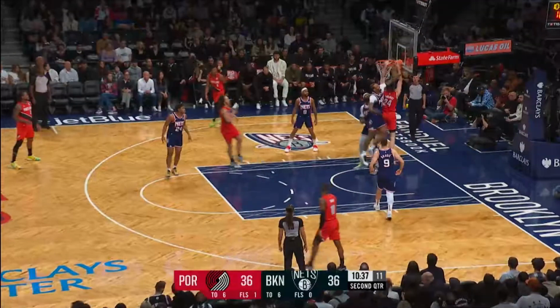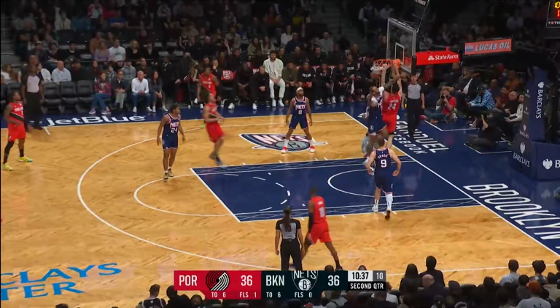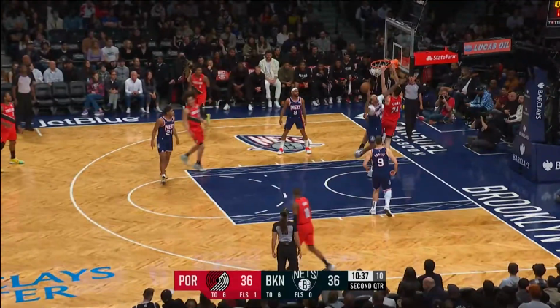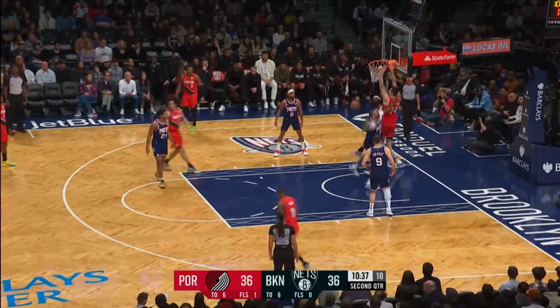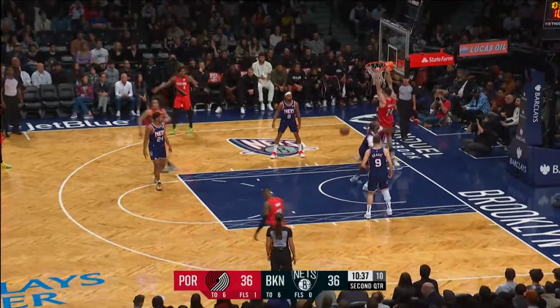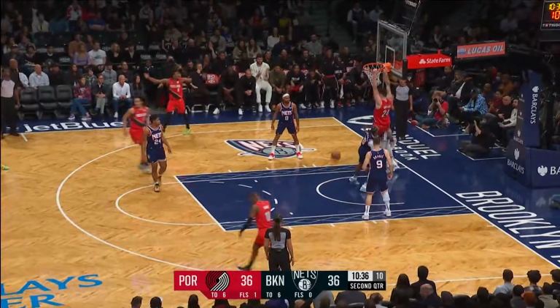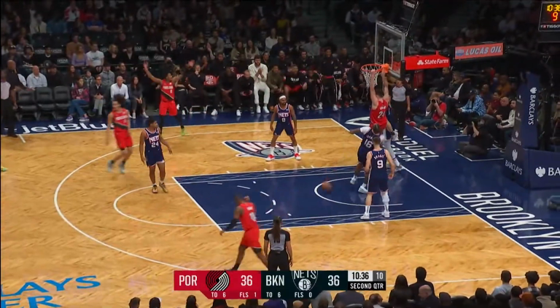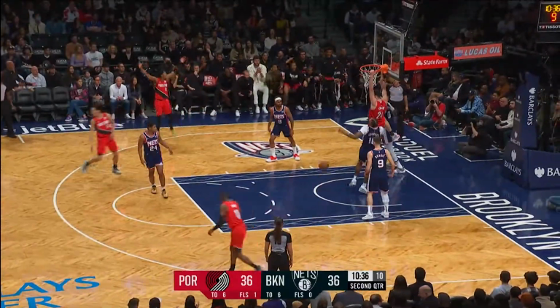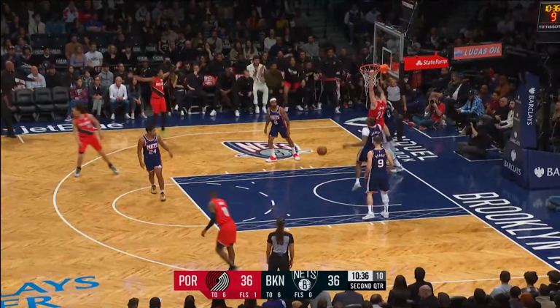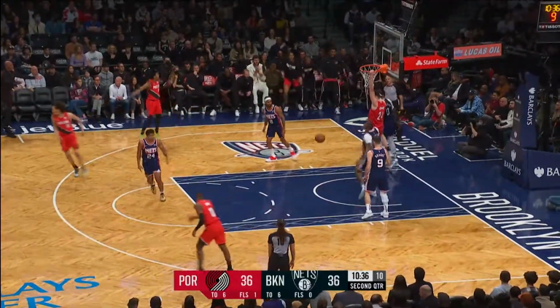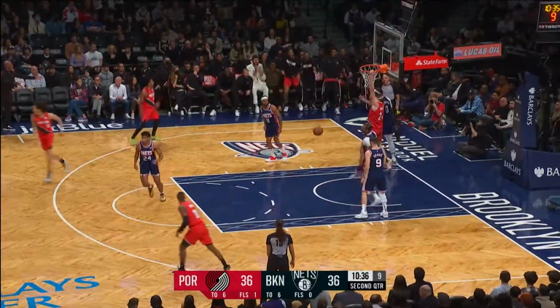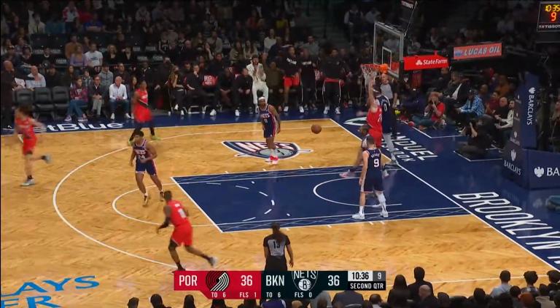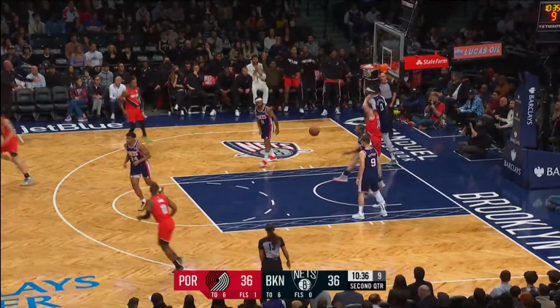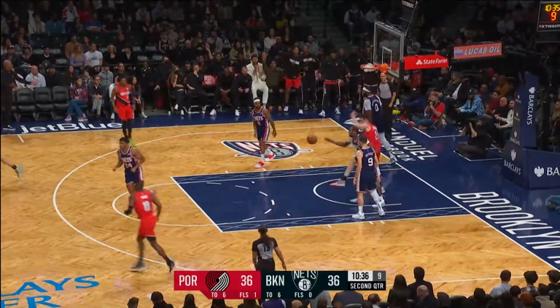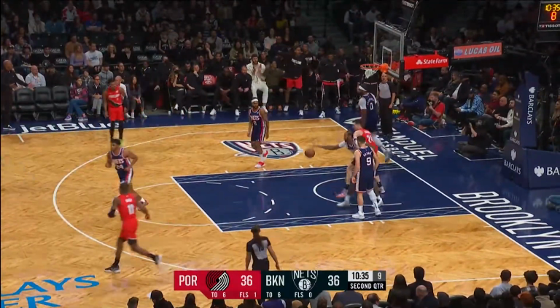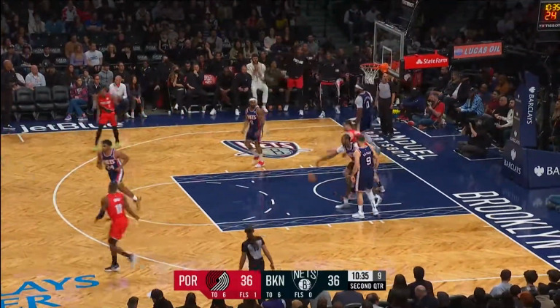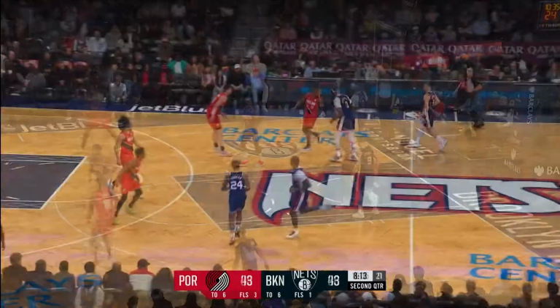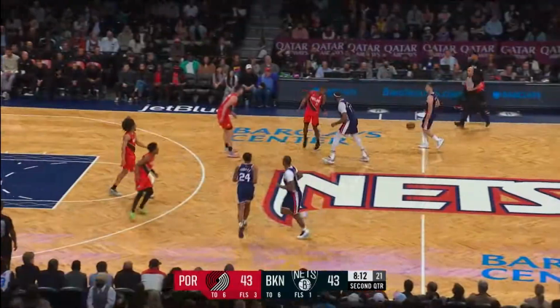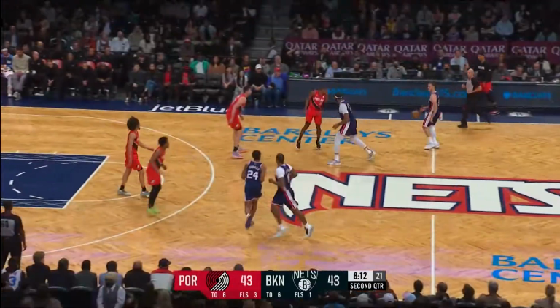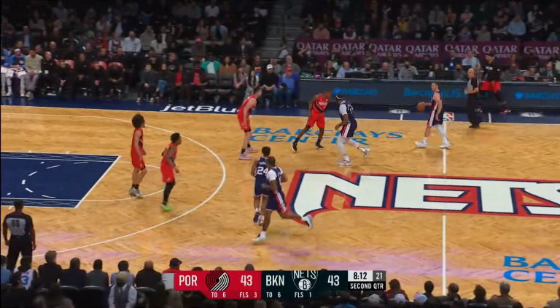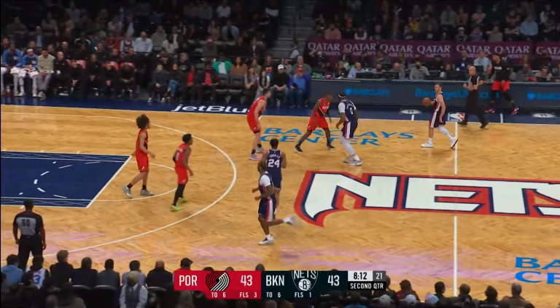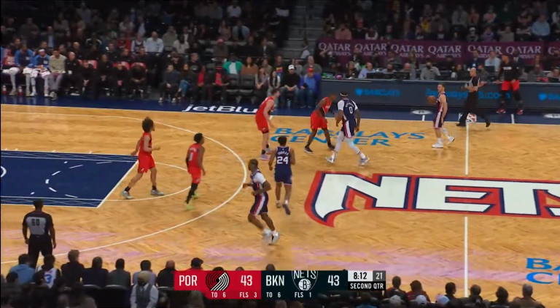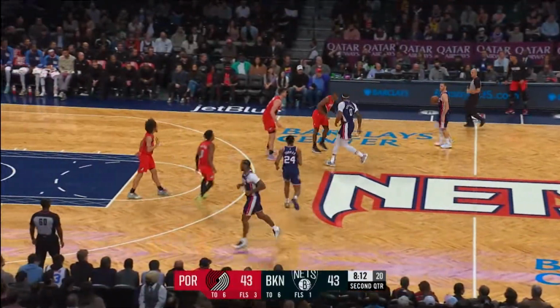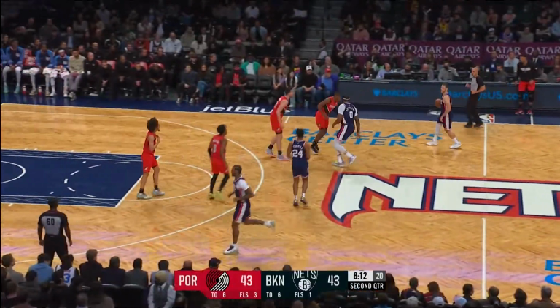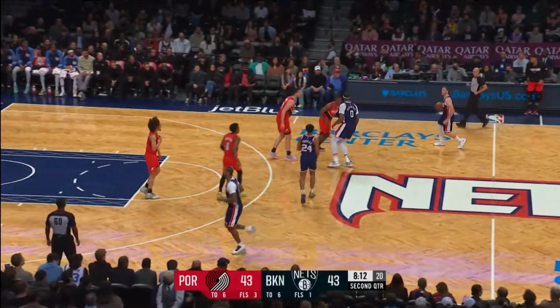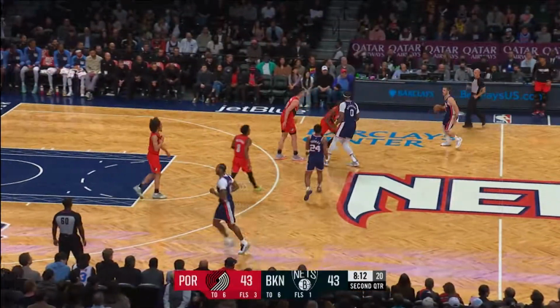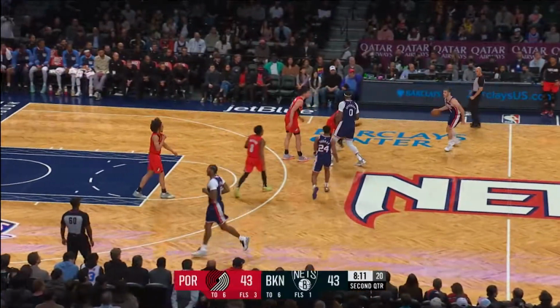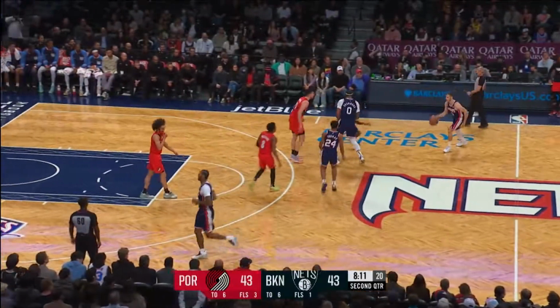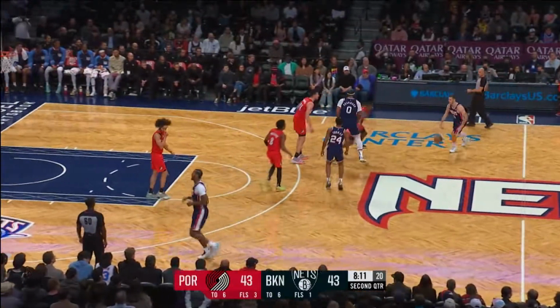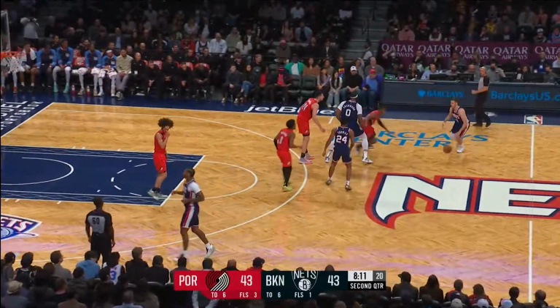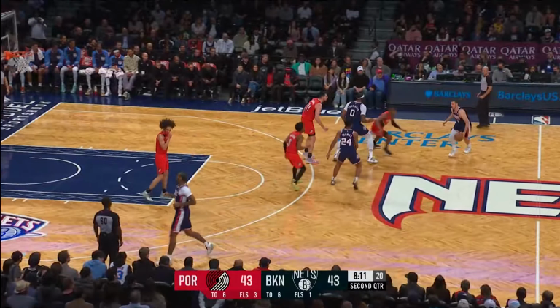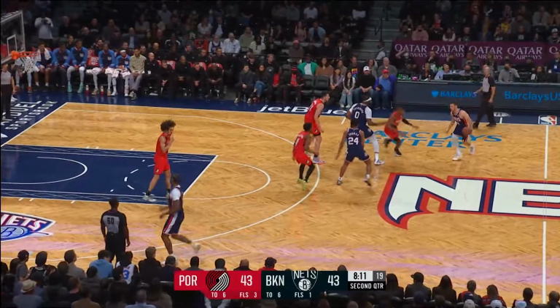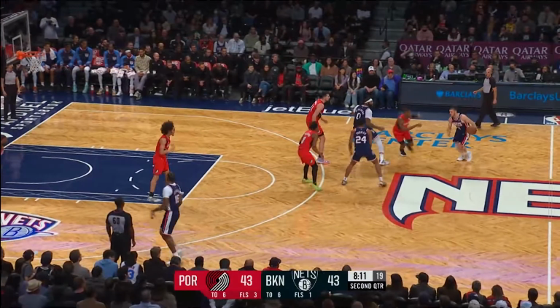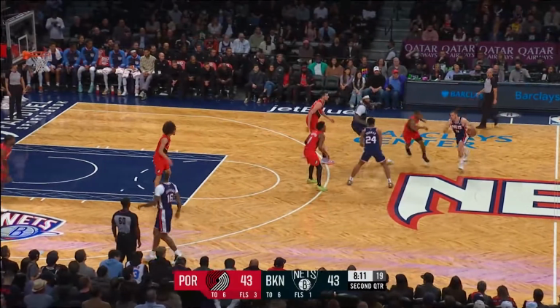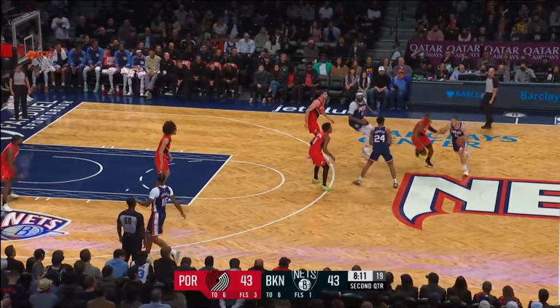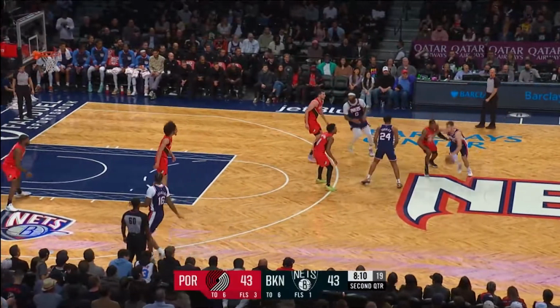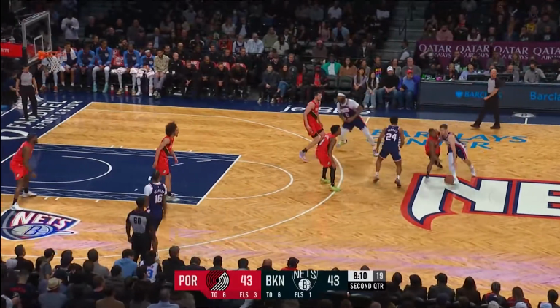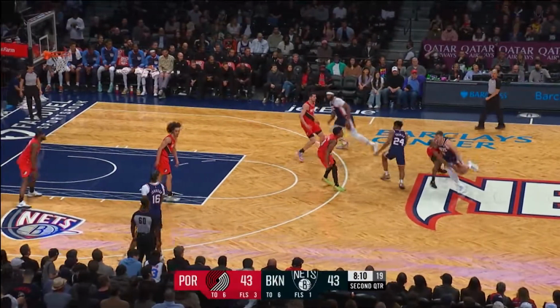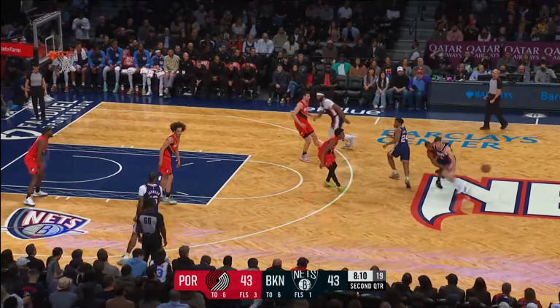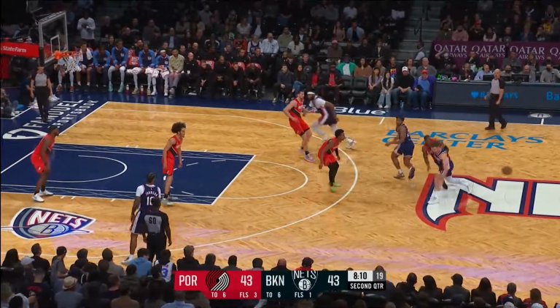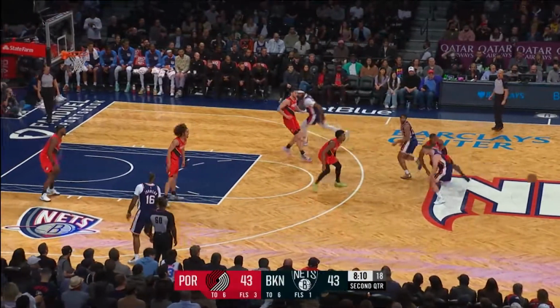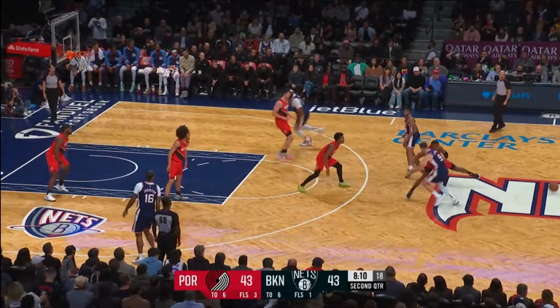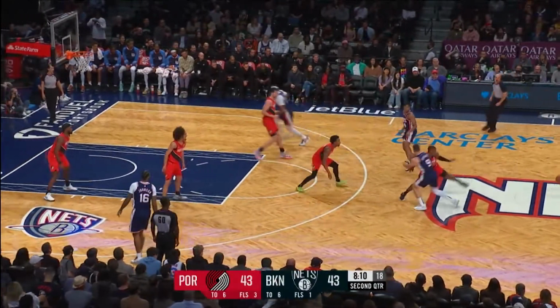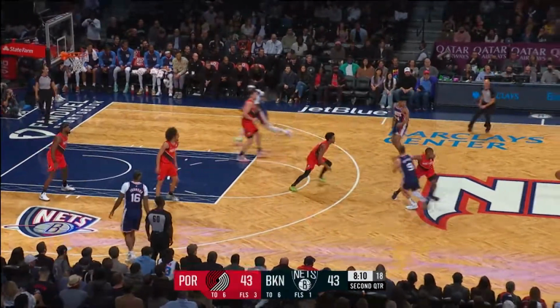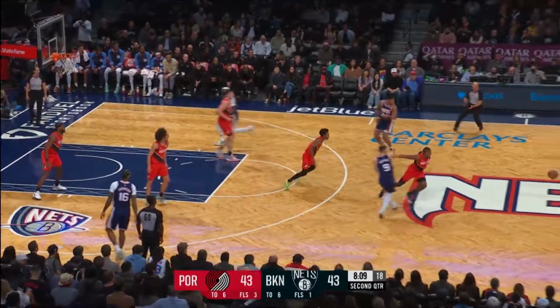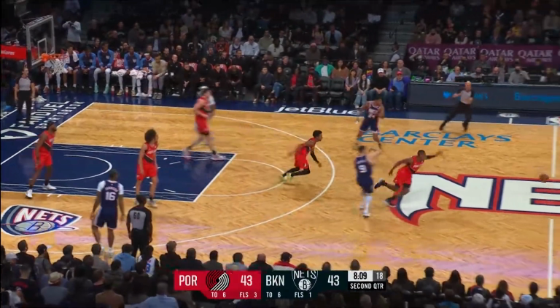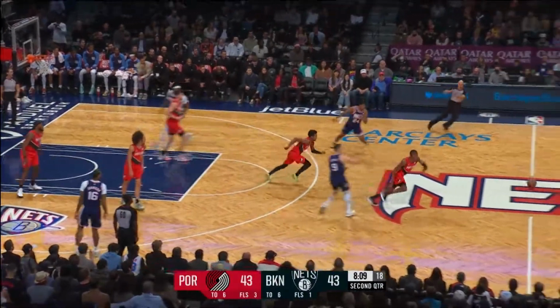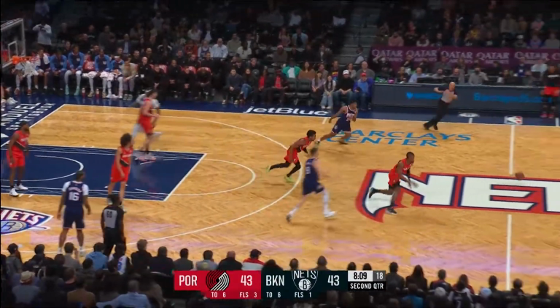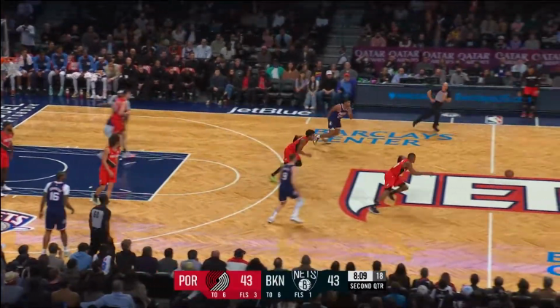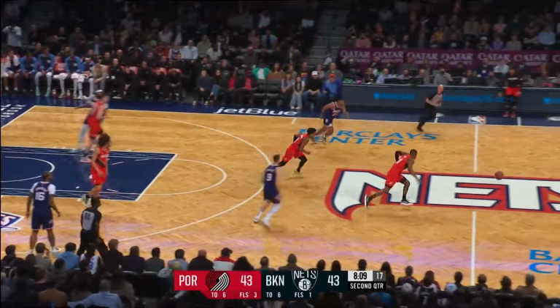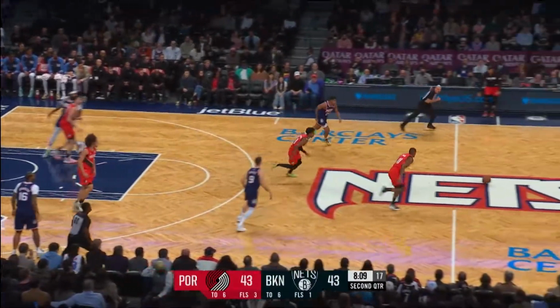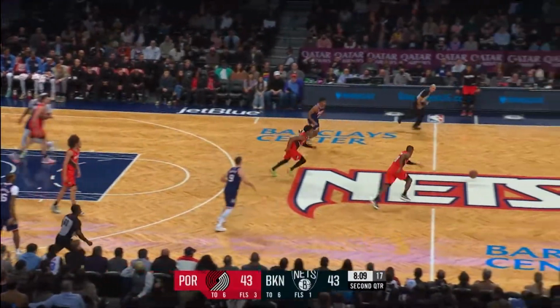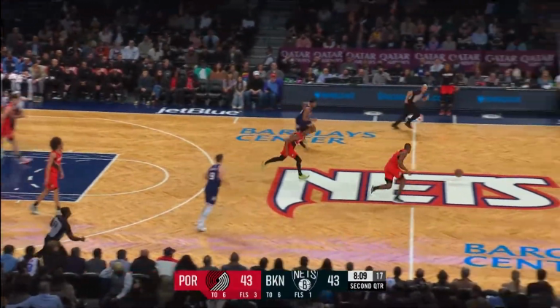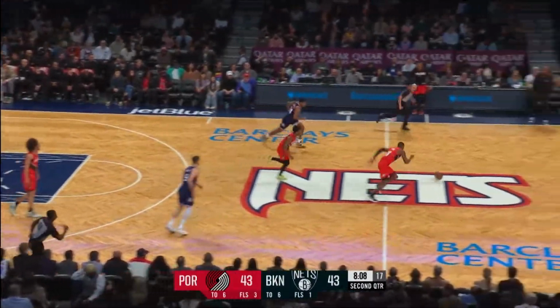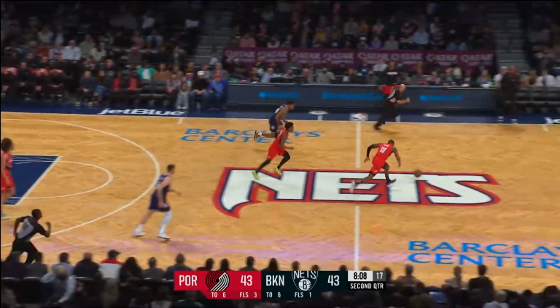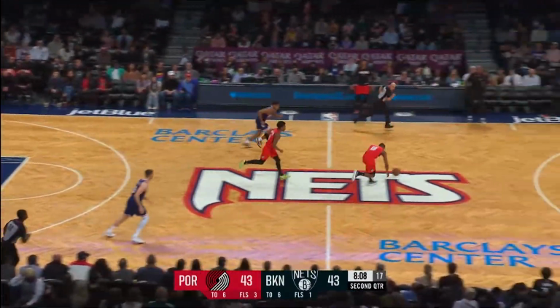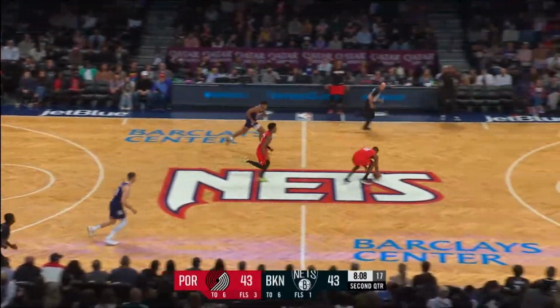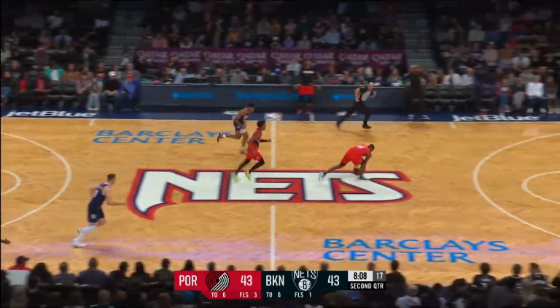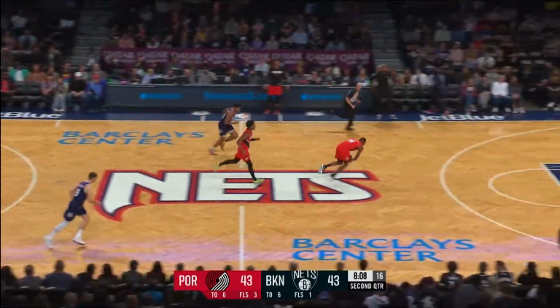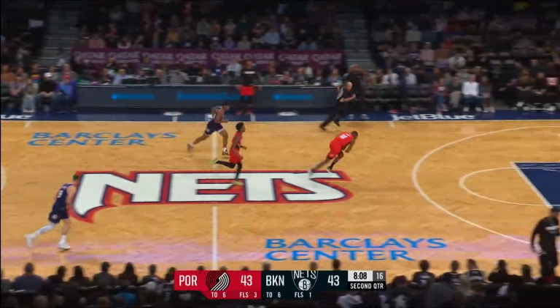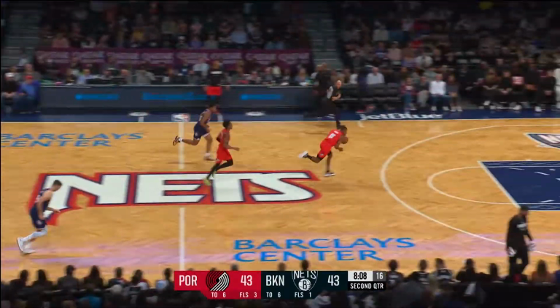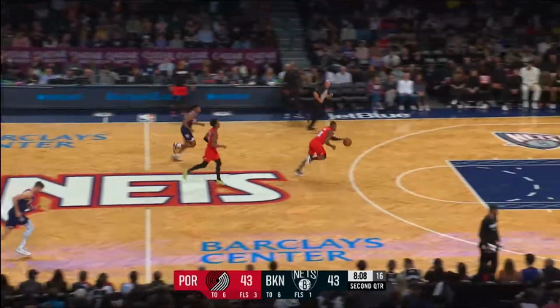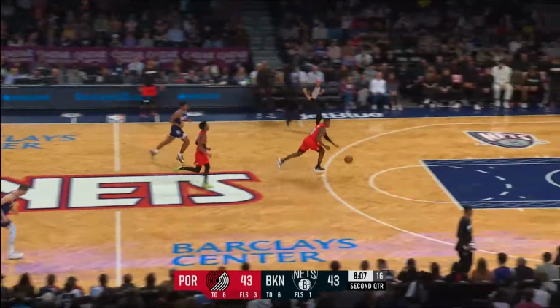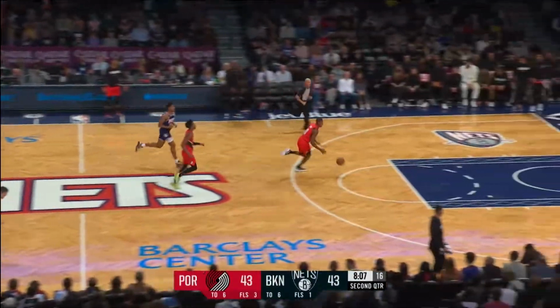CJ surveyed Drummond and got him frozen. 21 of 32 from the field — and there goes that tenacious defense.